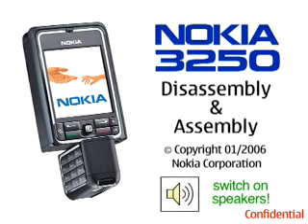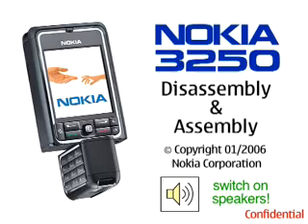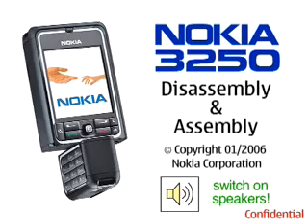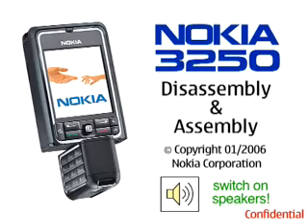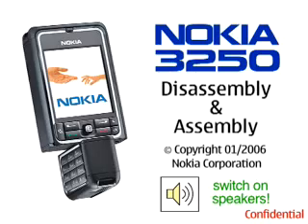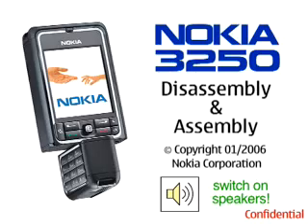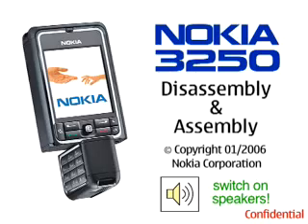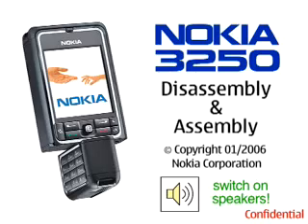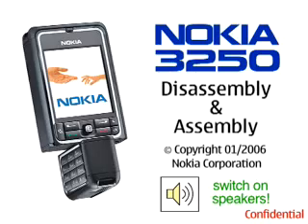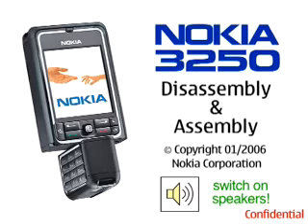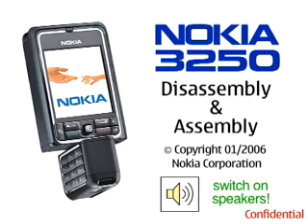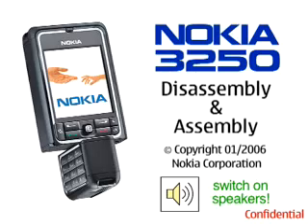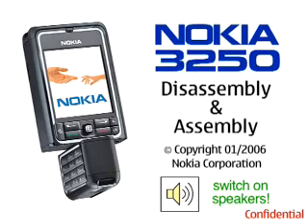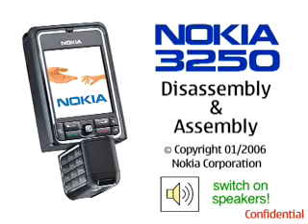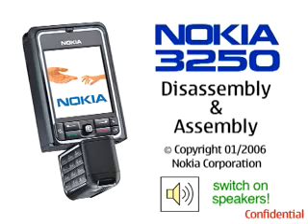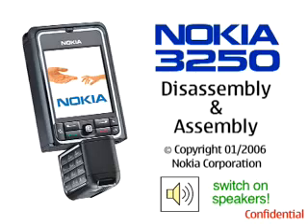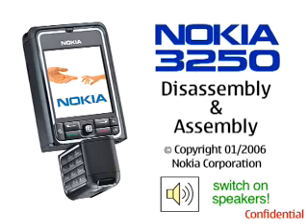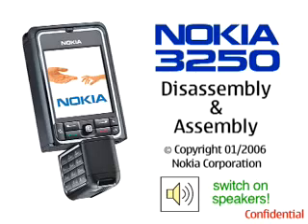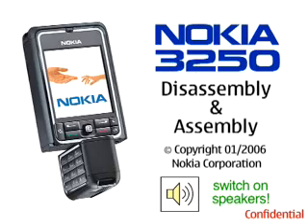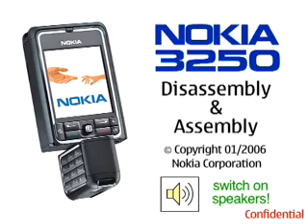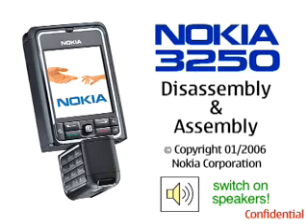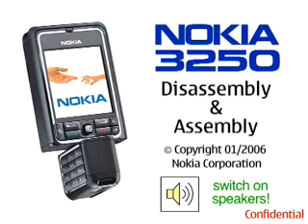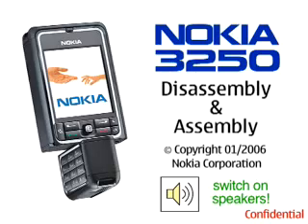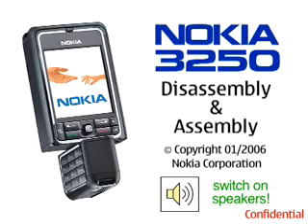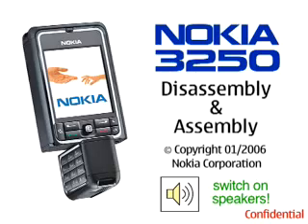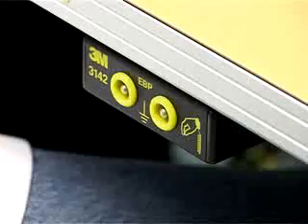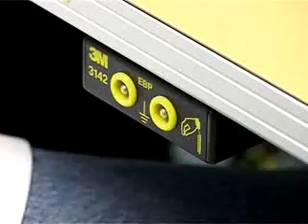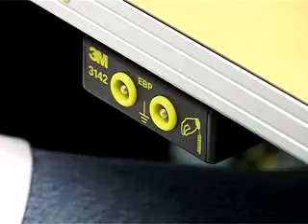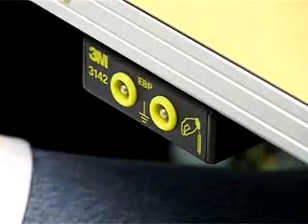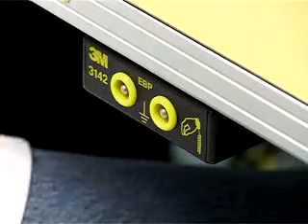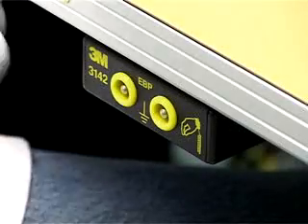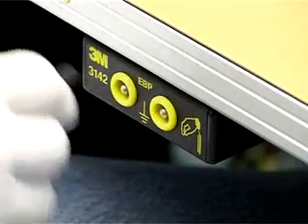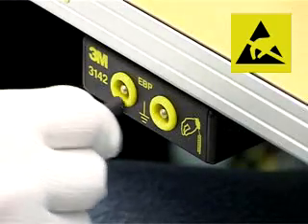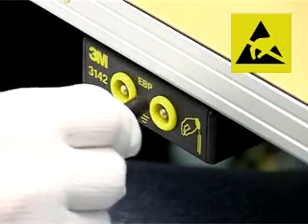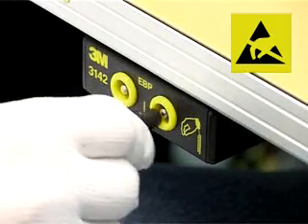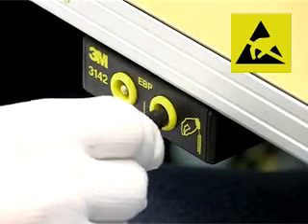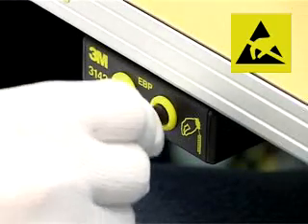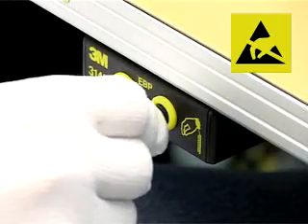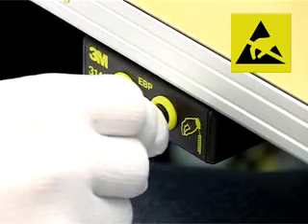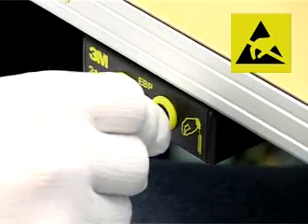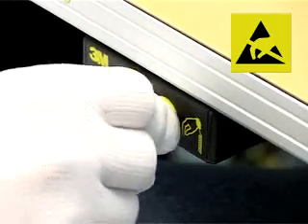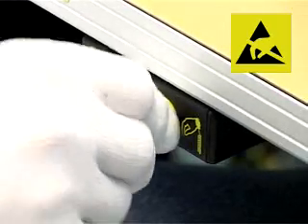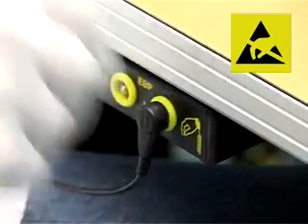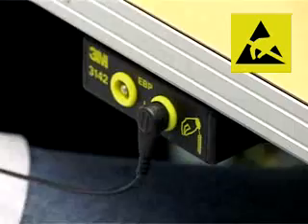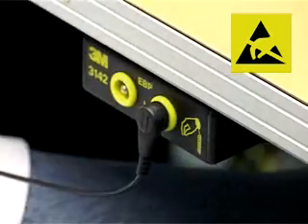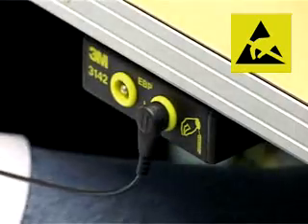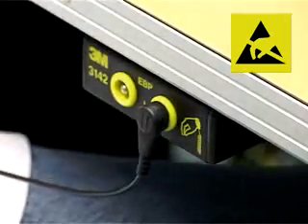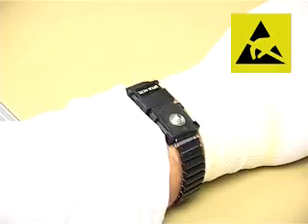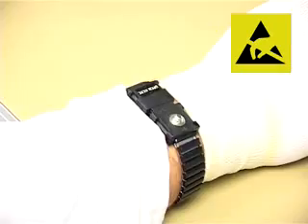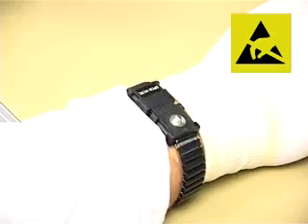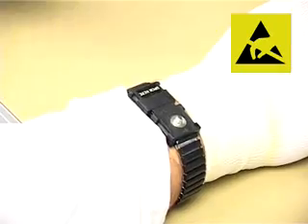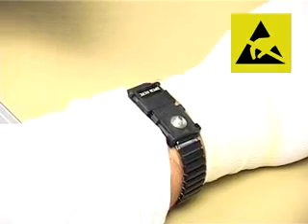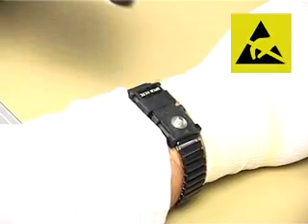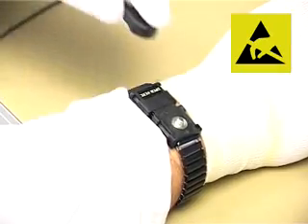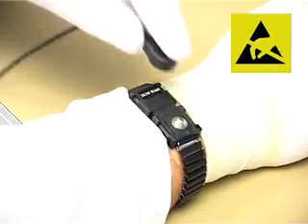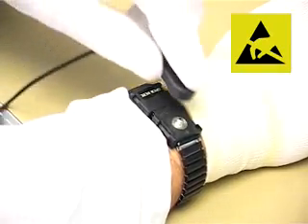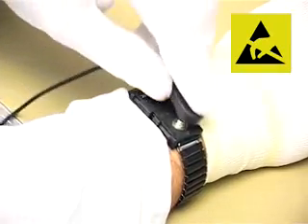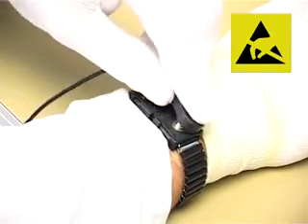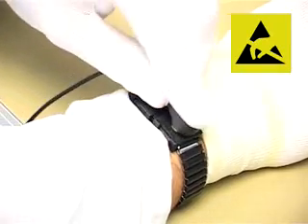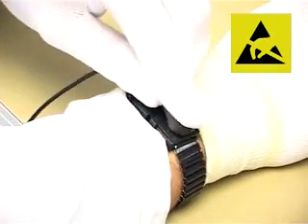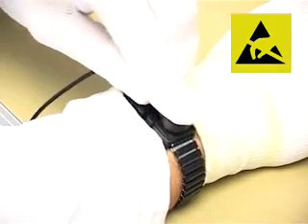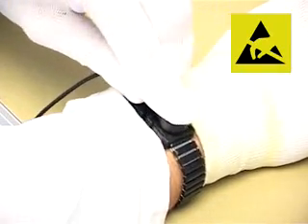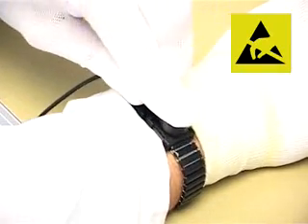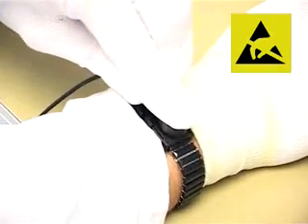Nokia 3250 upper block disassembly. Be sure to be connected to the earth connection box and your ESD wristband.